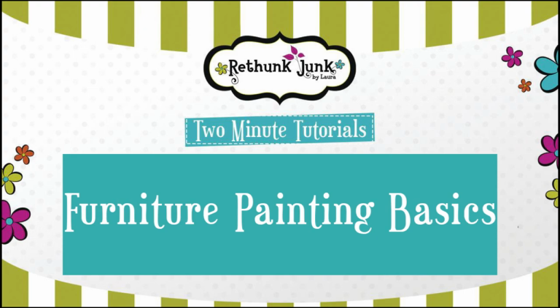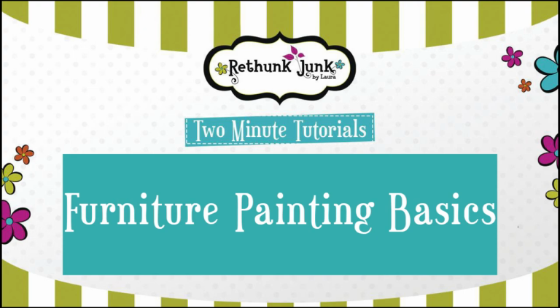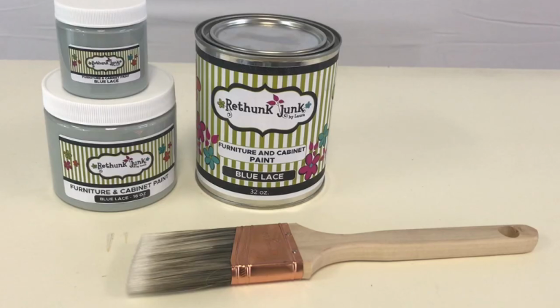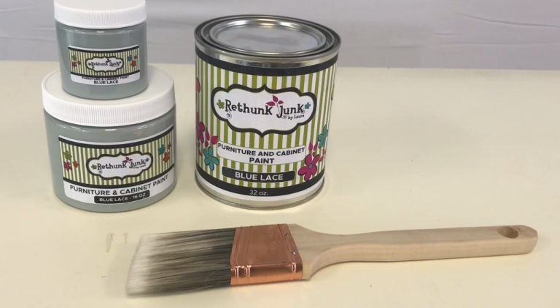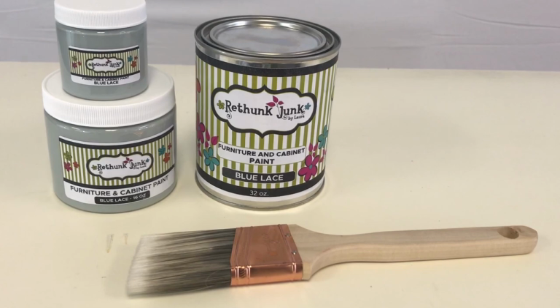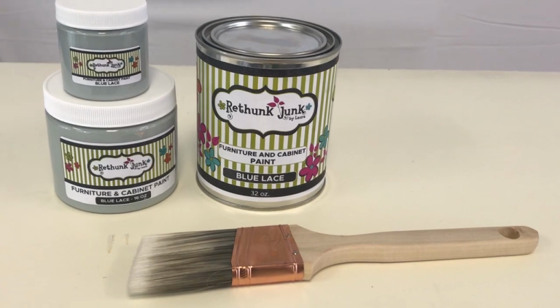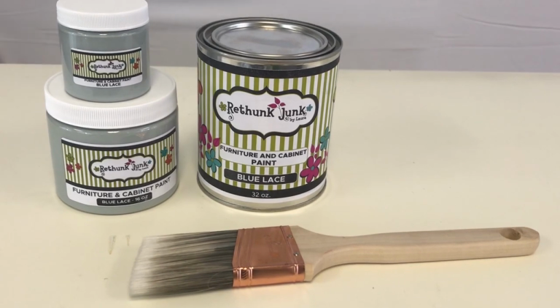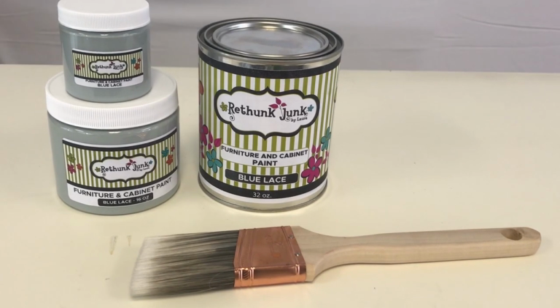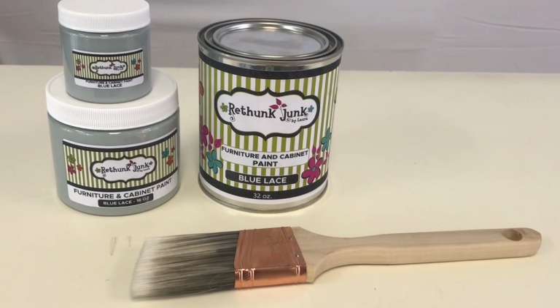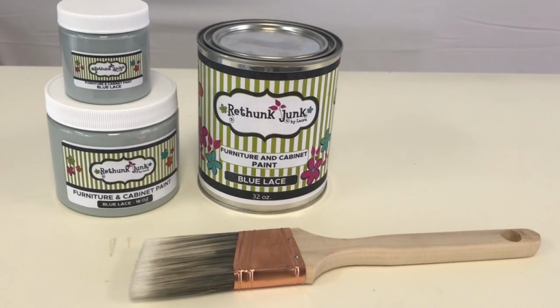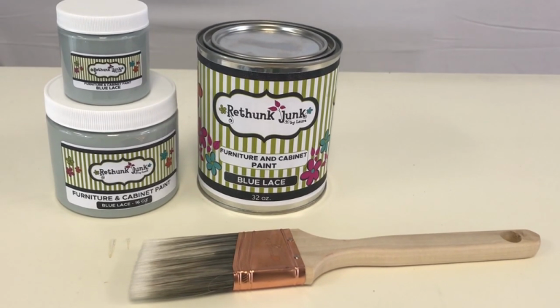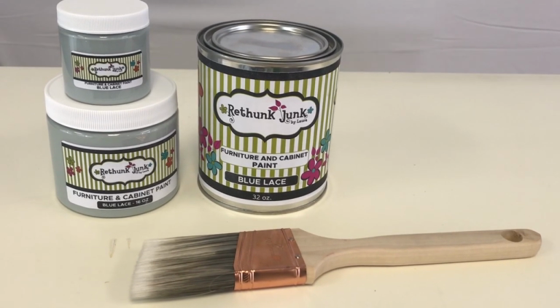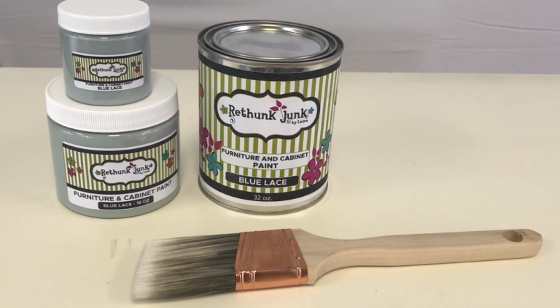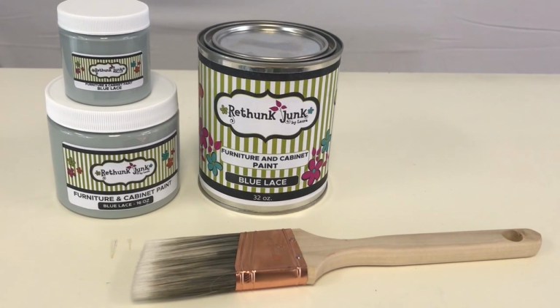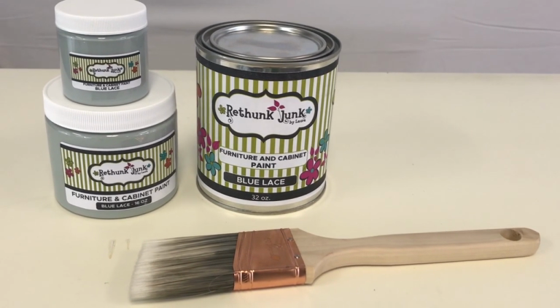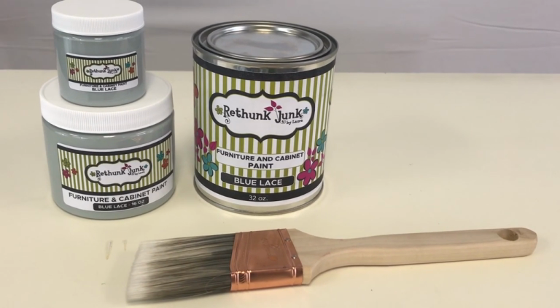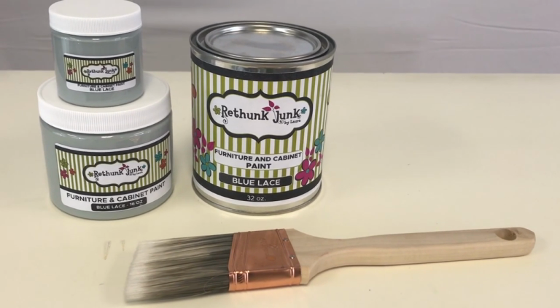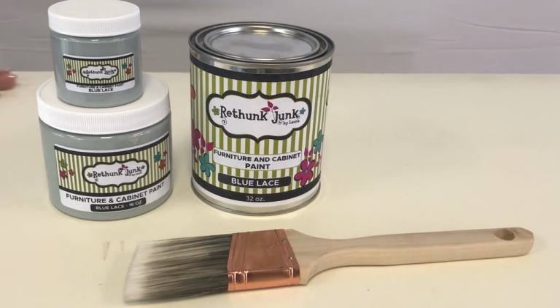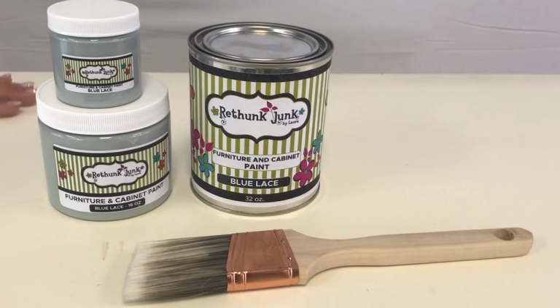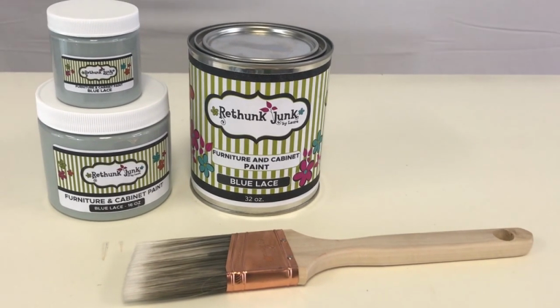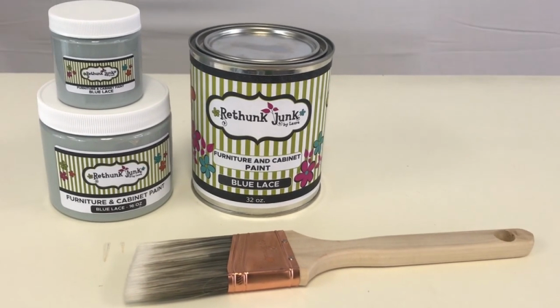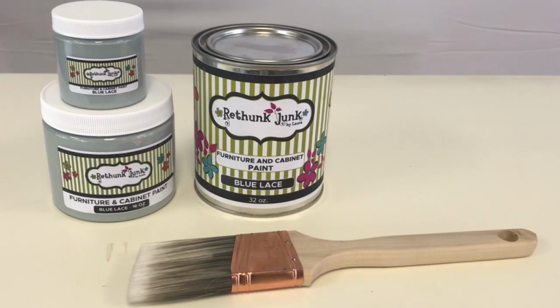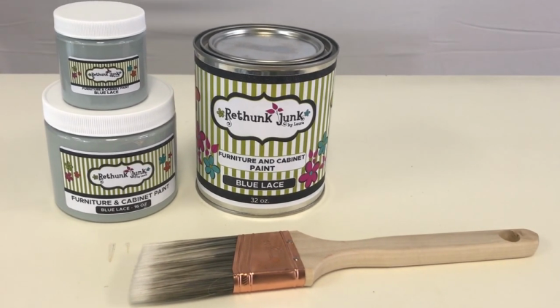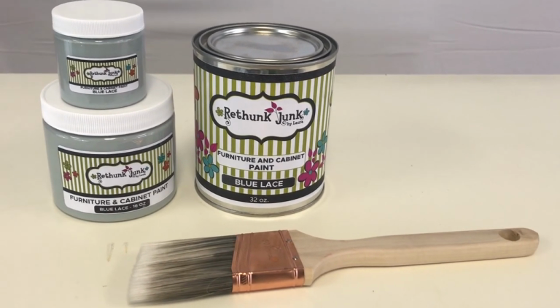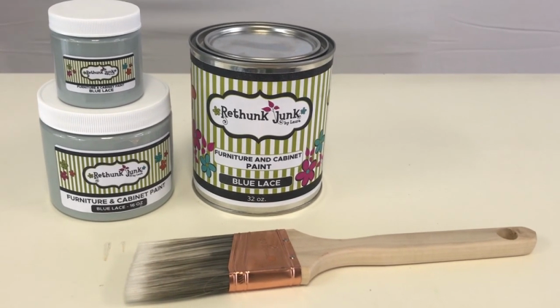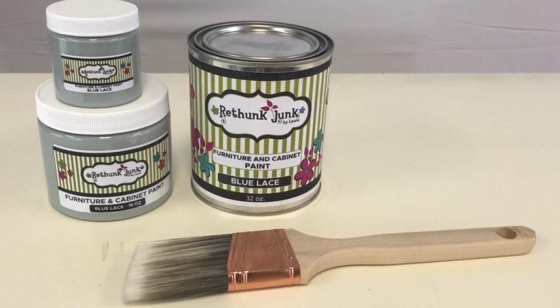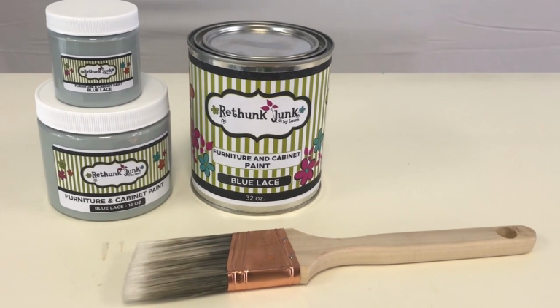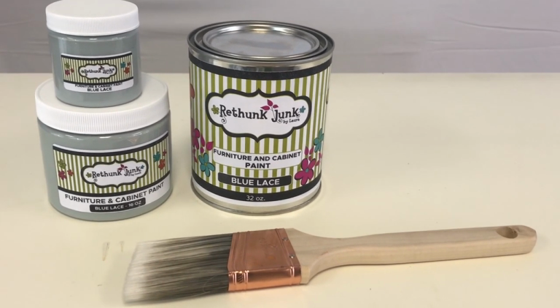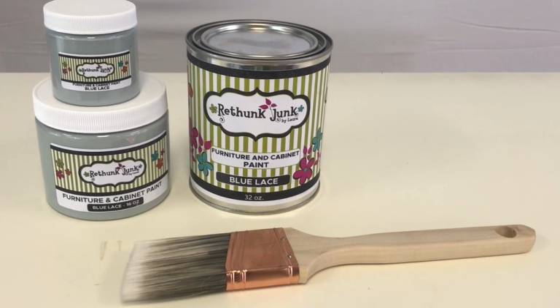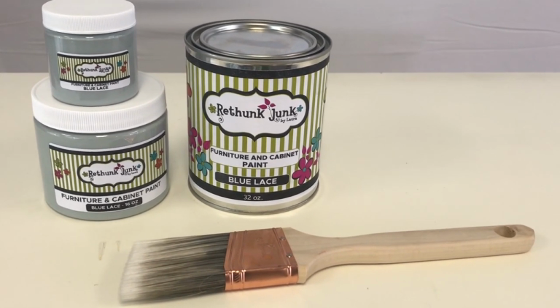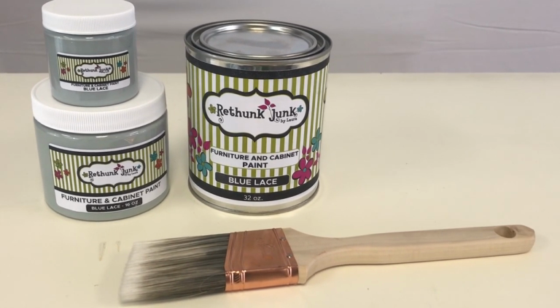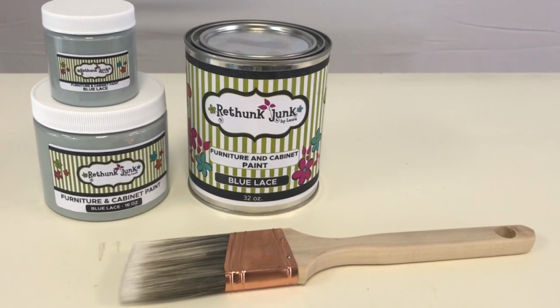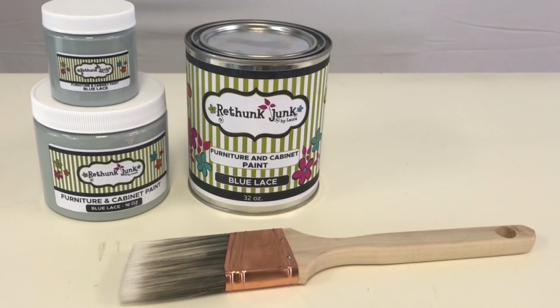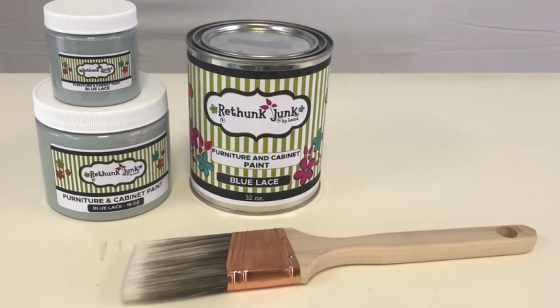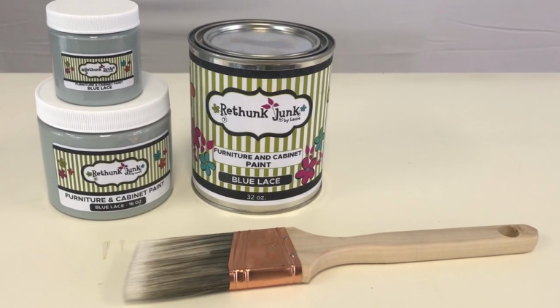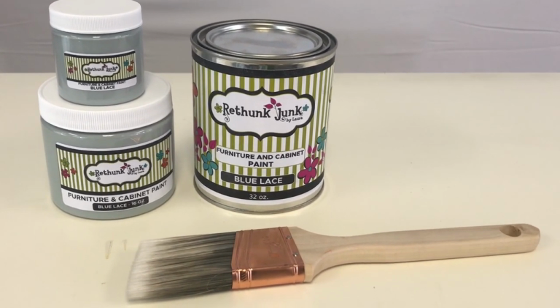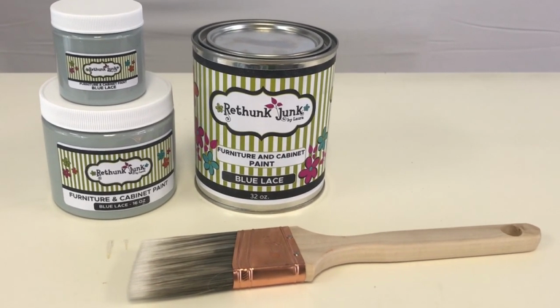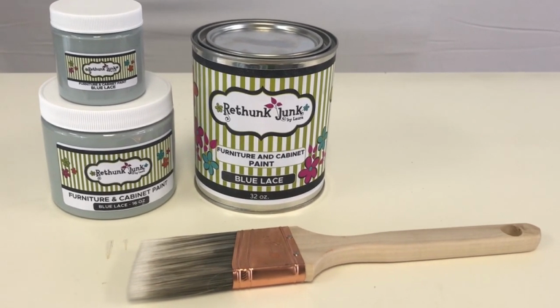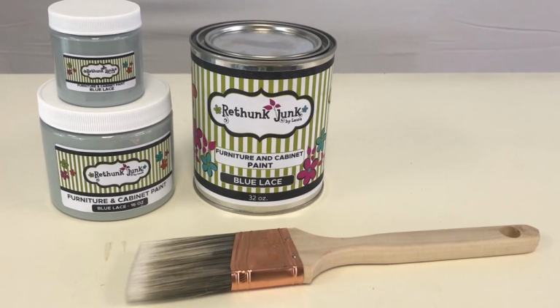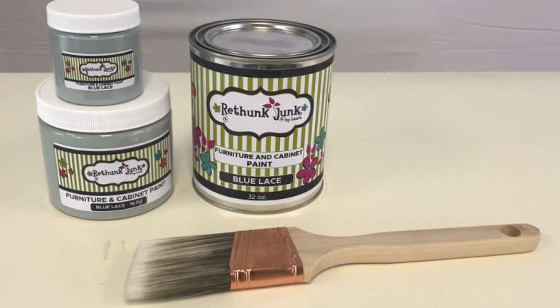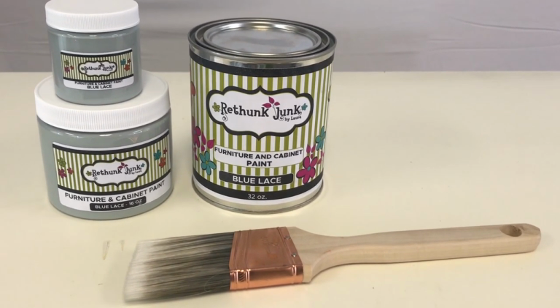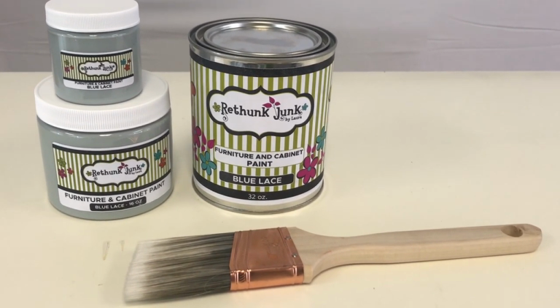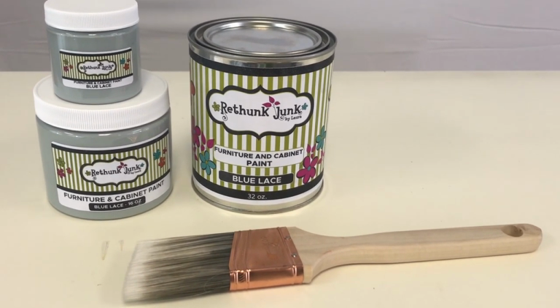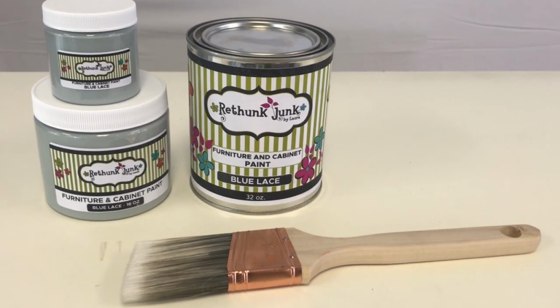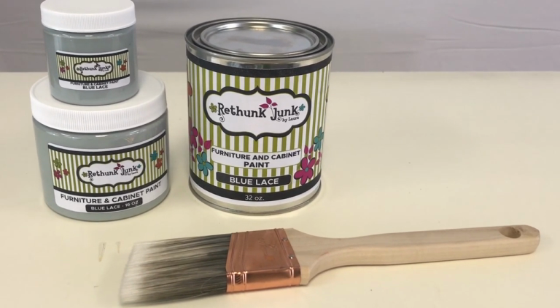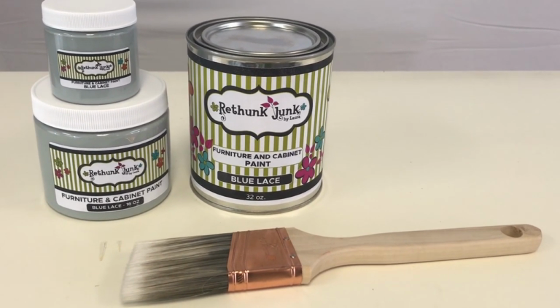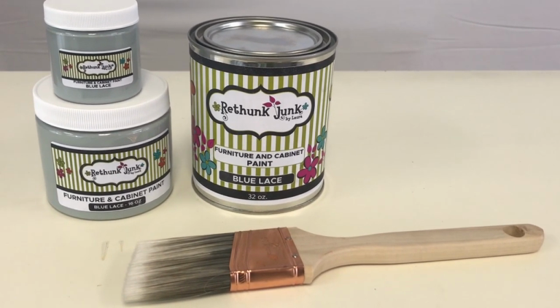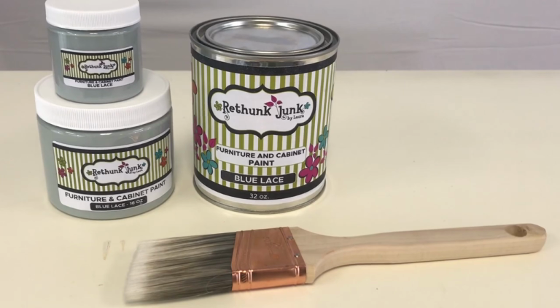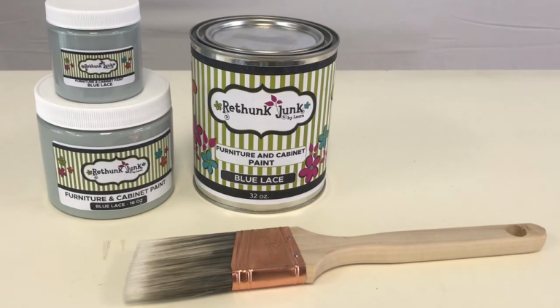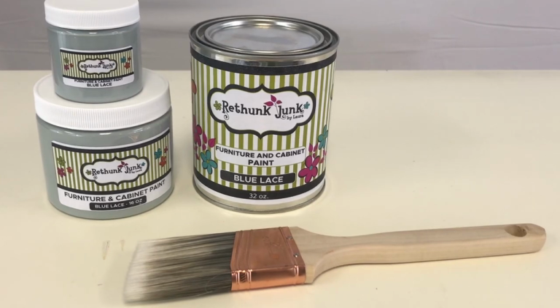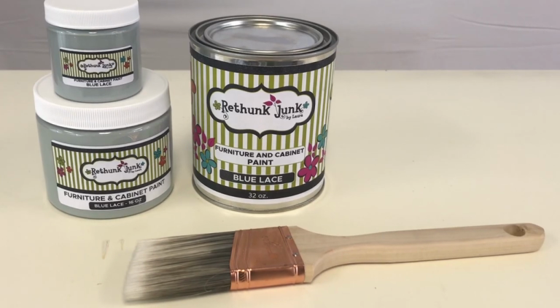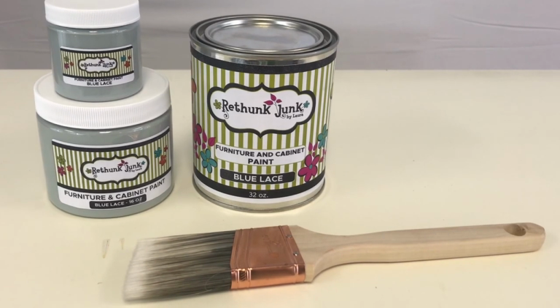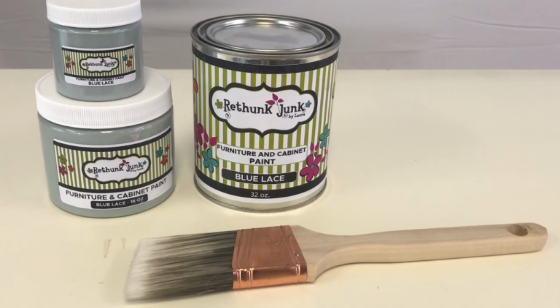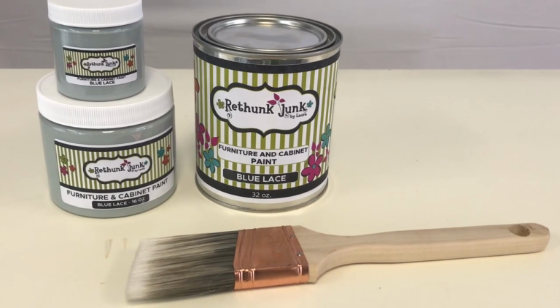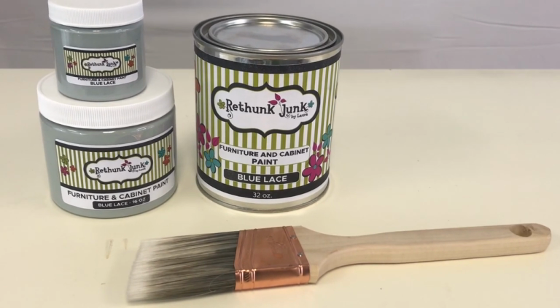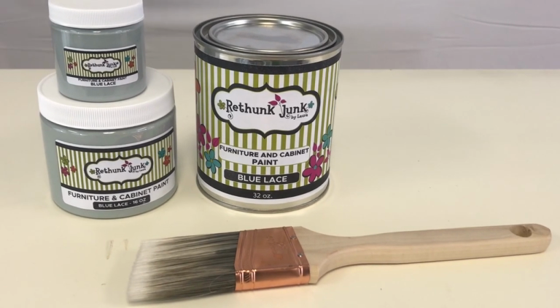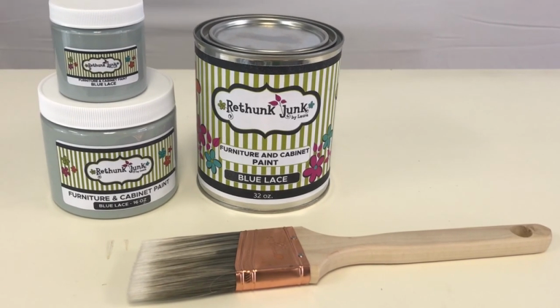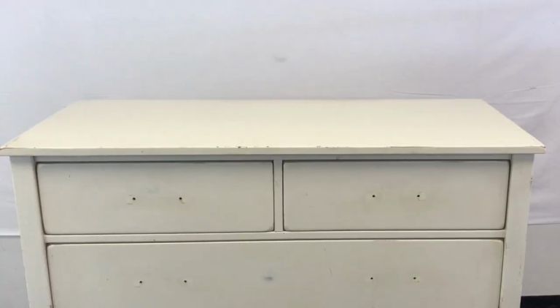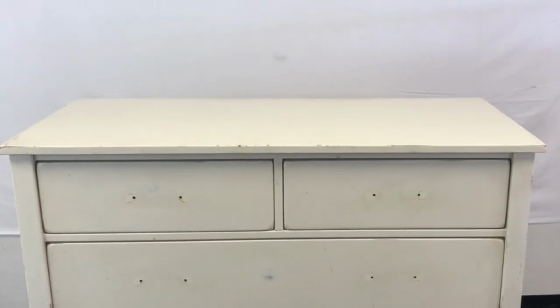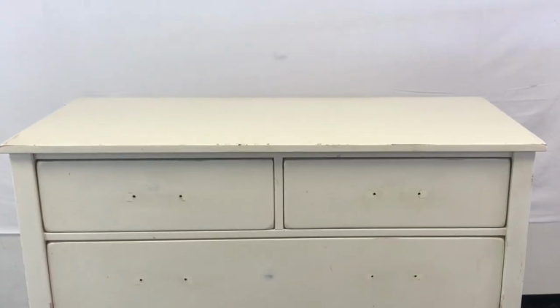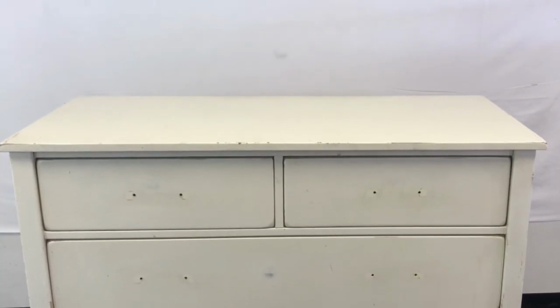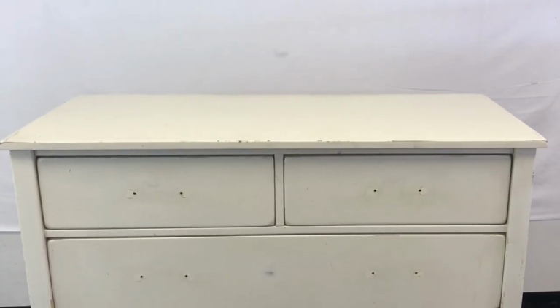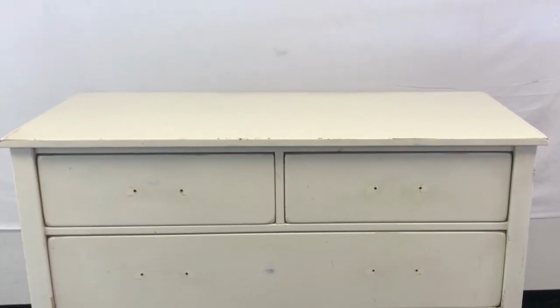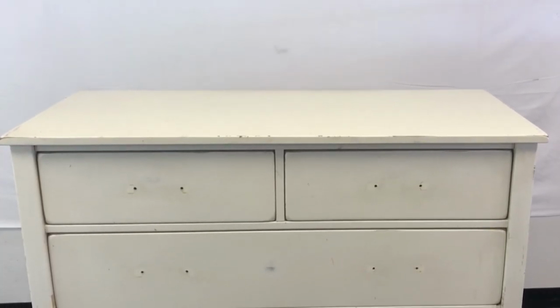Our fabulous paint comes in three sizes: a pint, a quart, and an eight-ounce sample size. Use a bristle brush with our paint — no chip brushes or foam brushes.